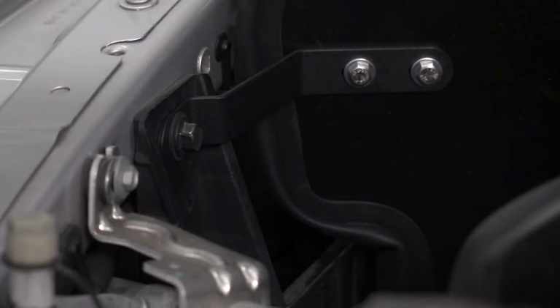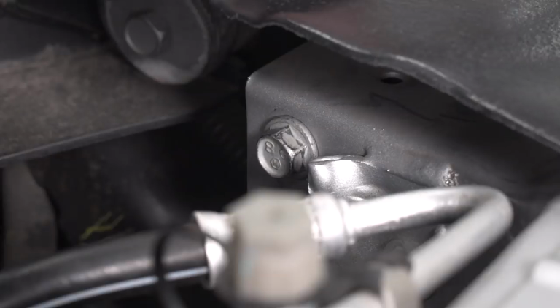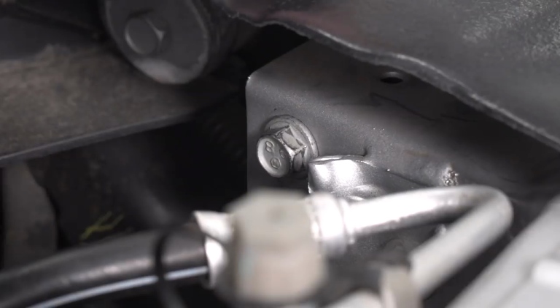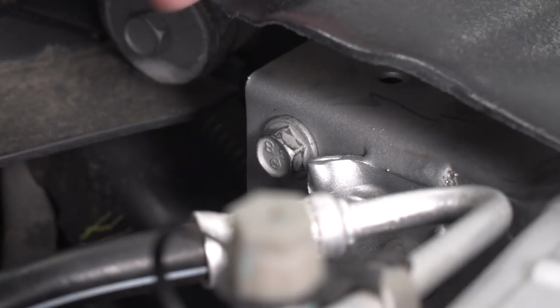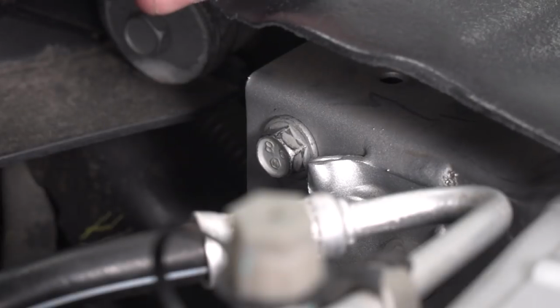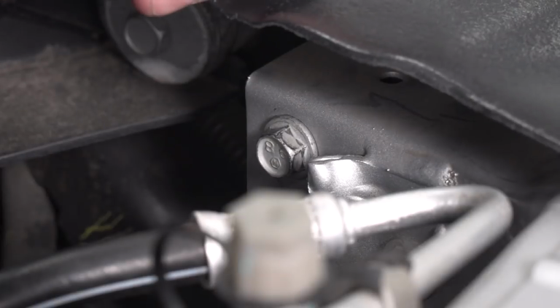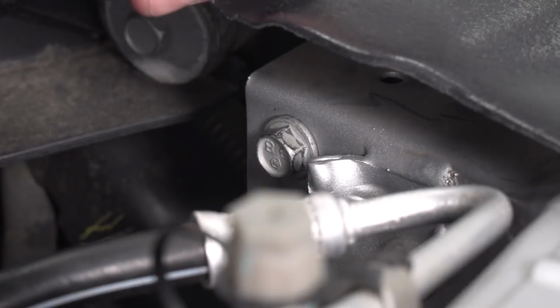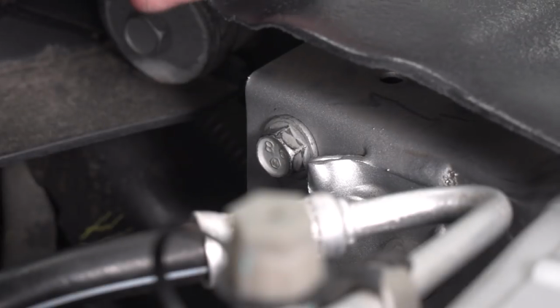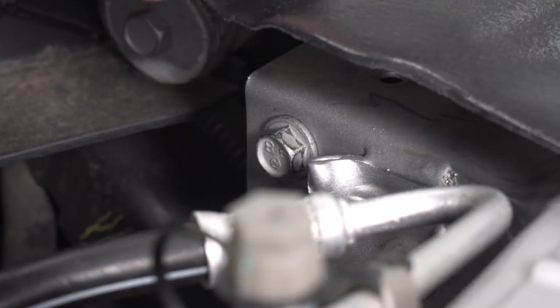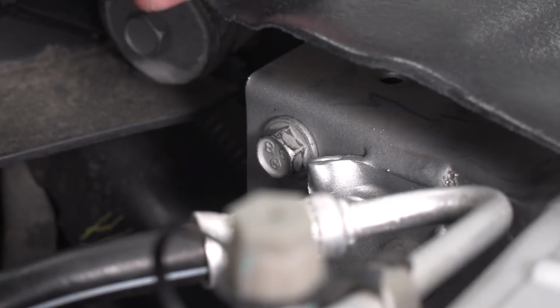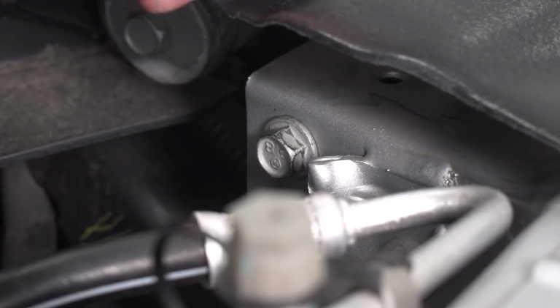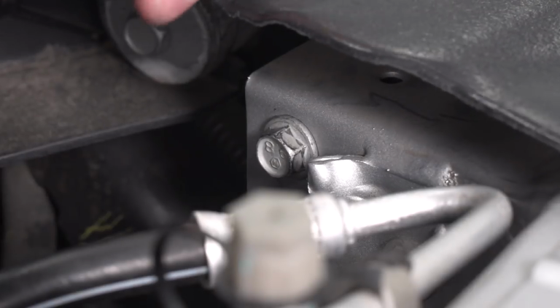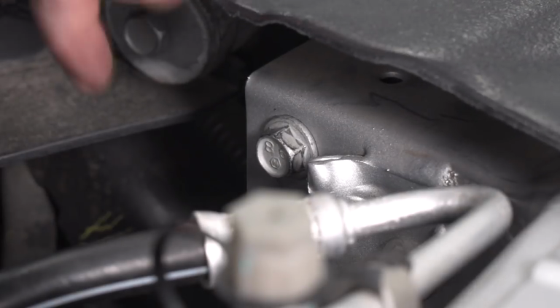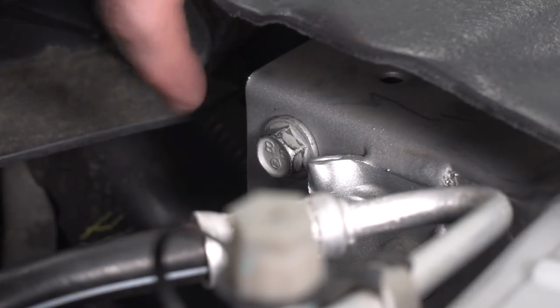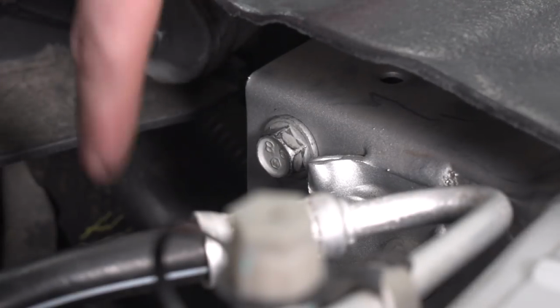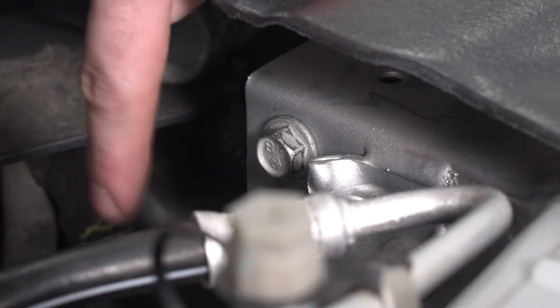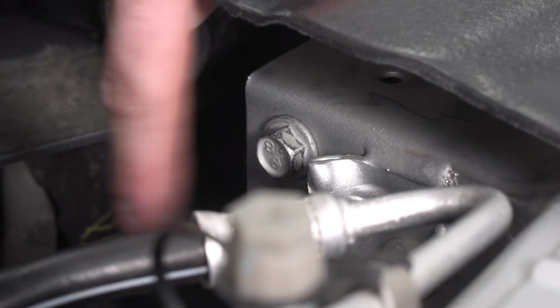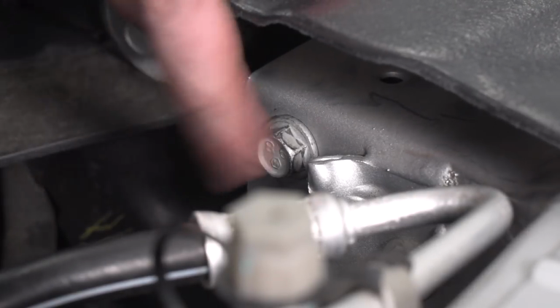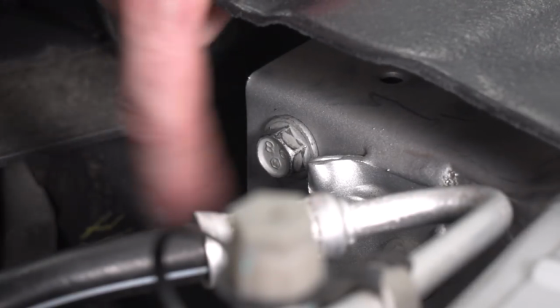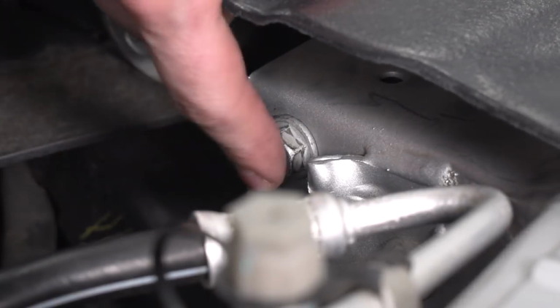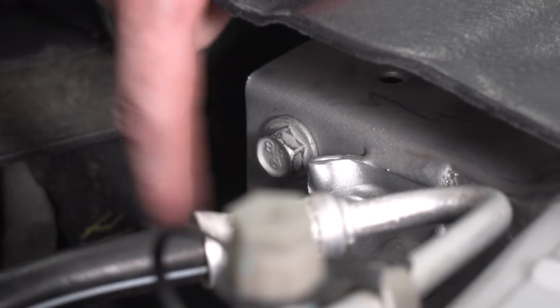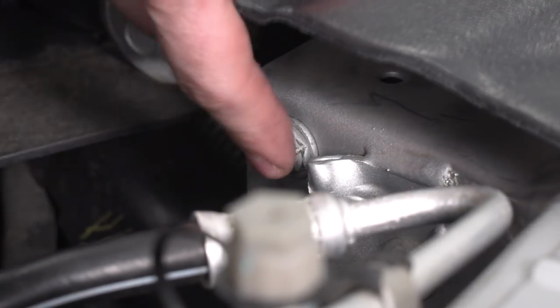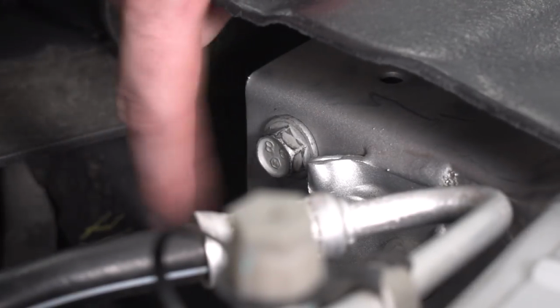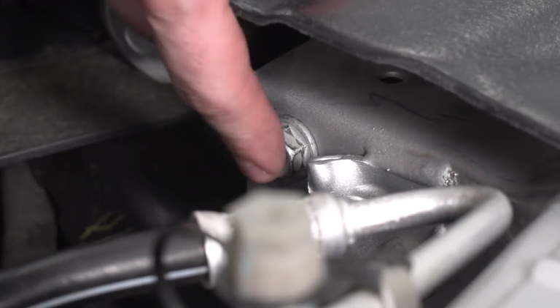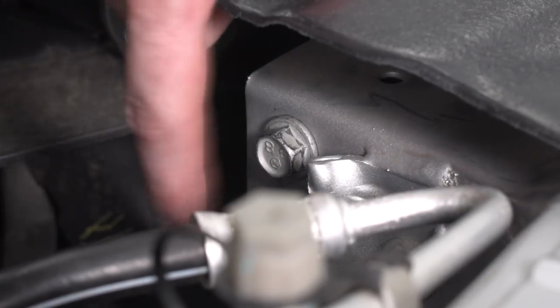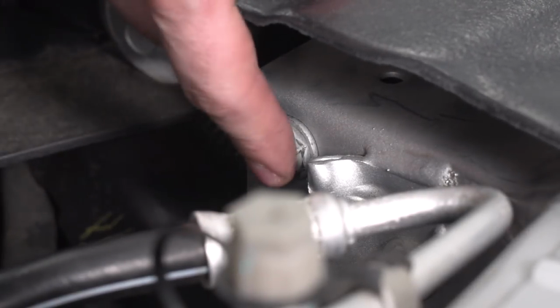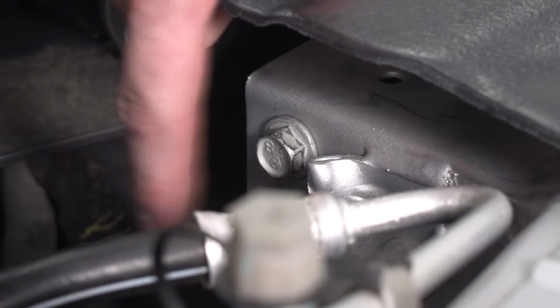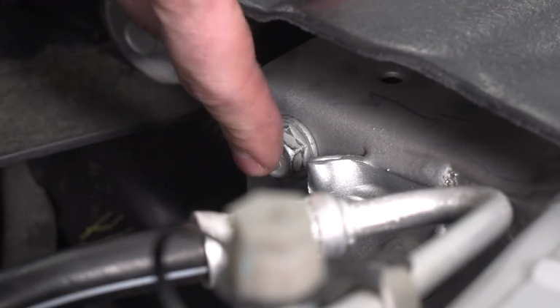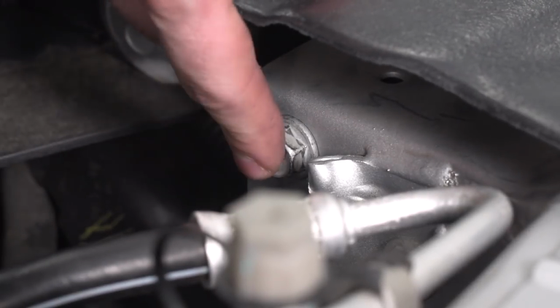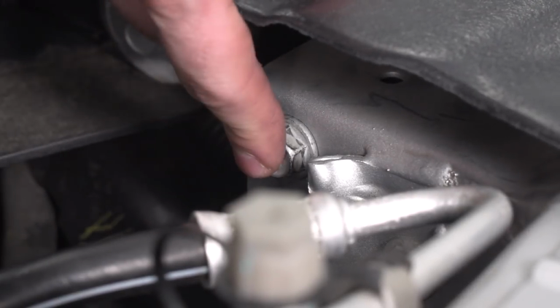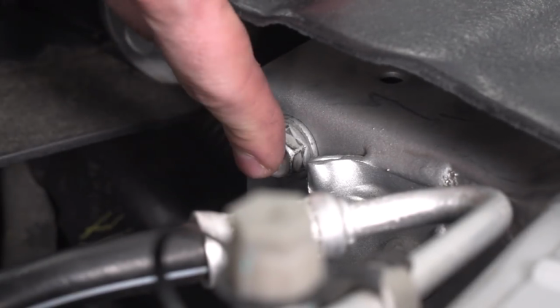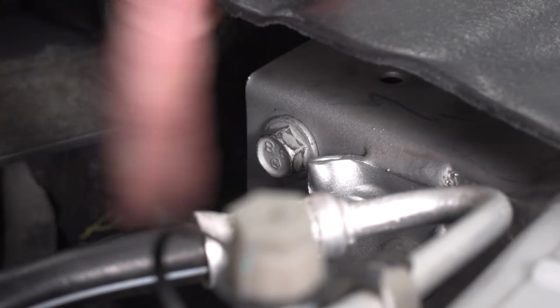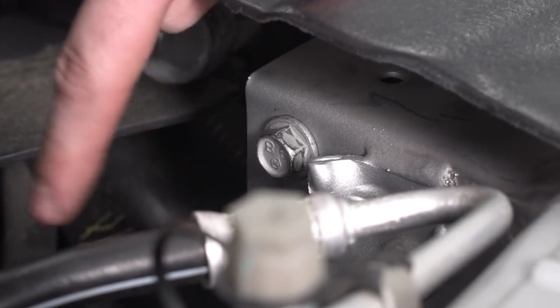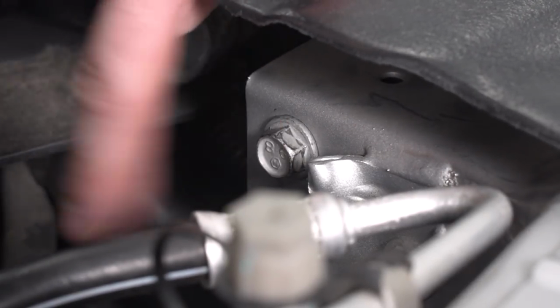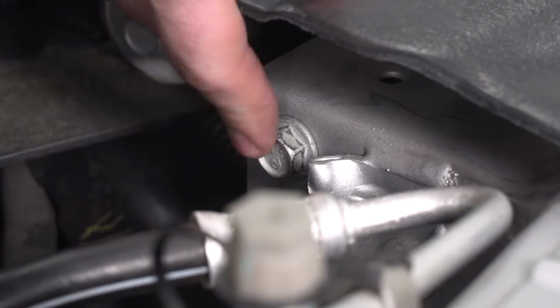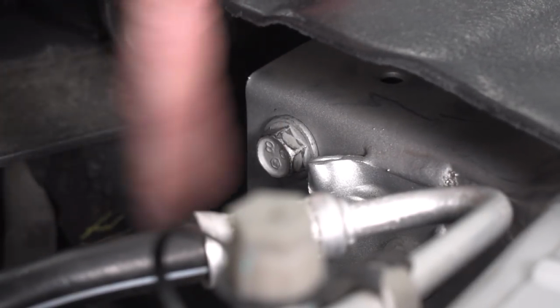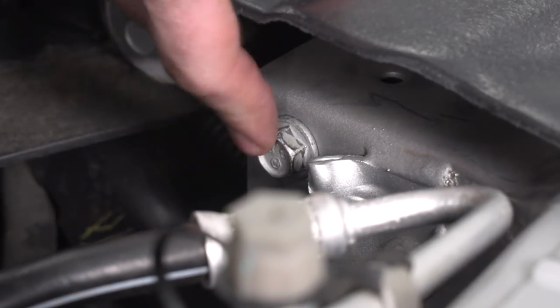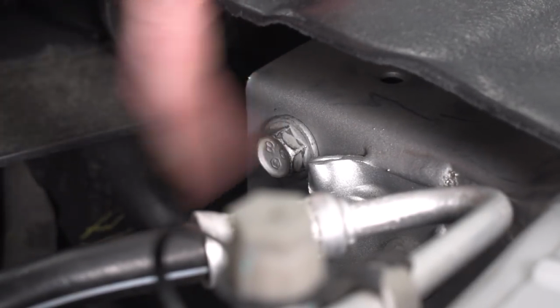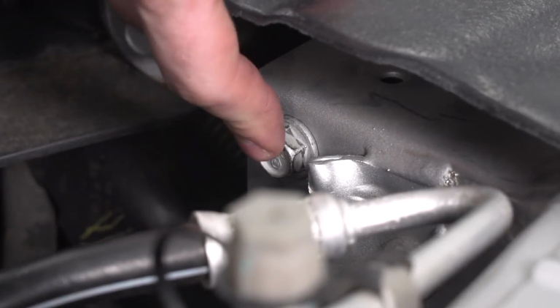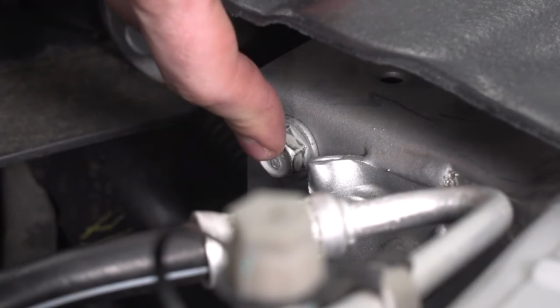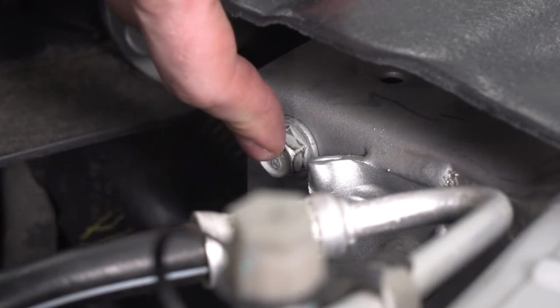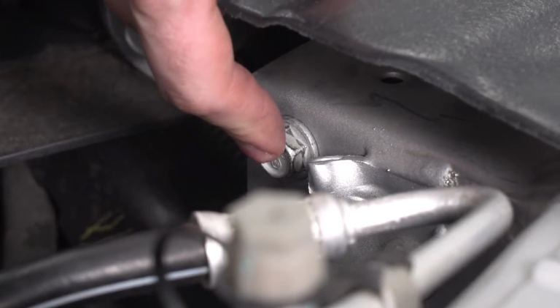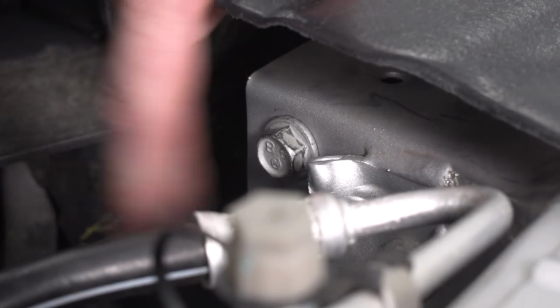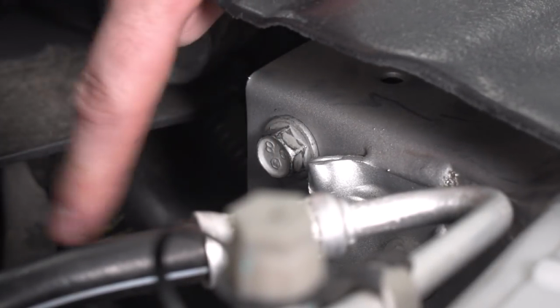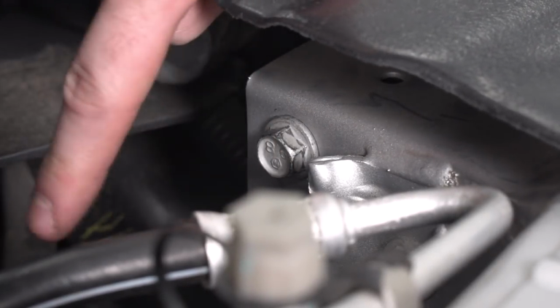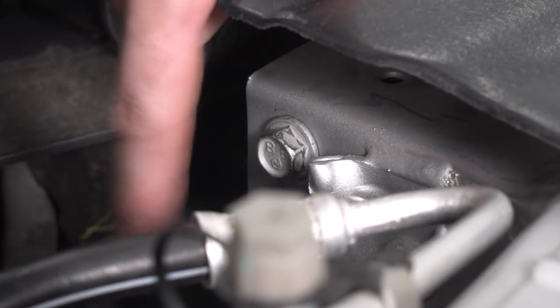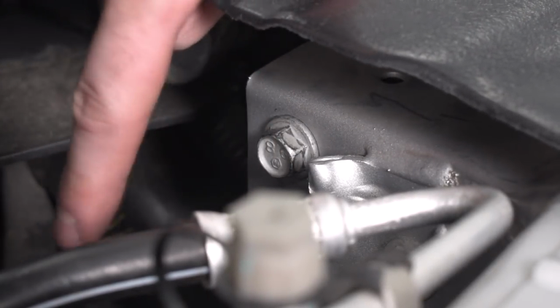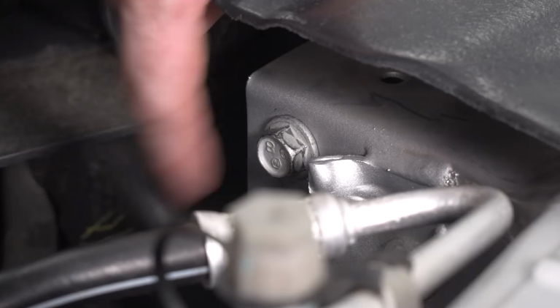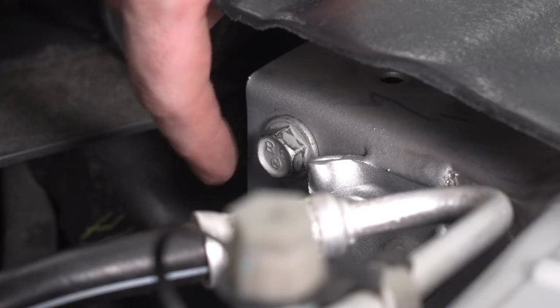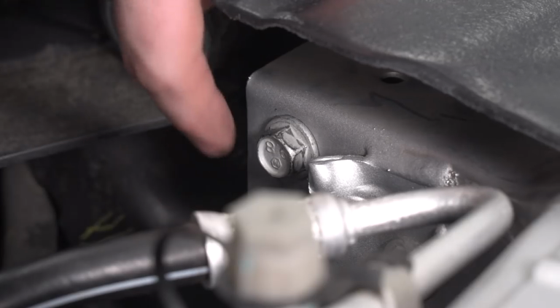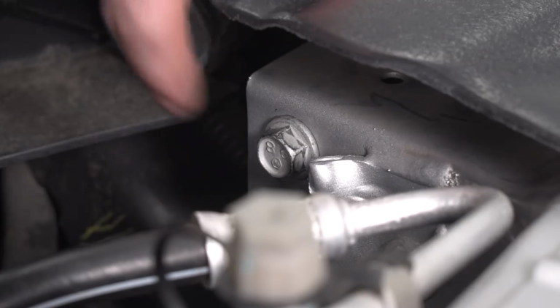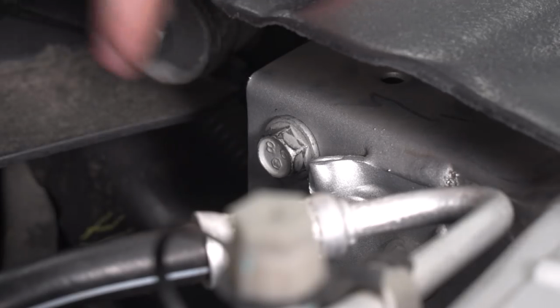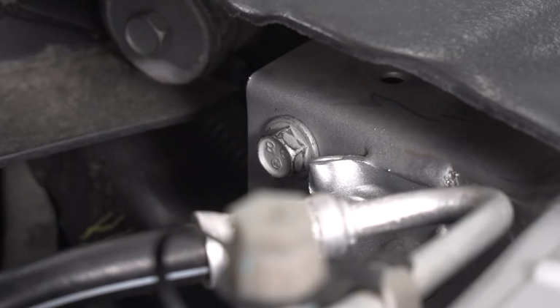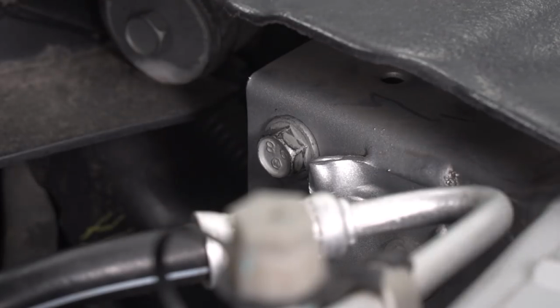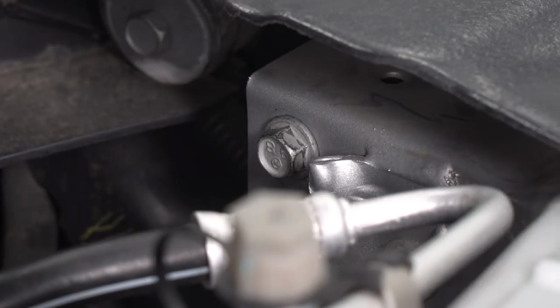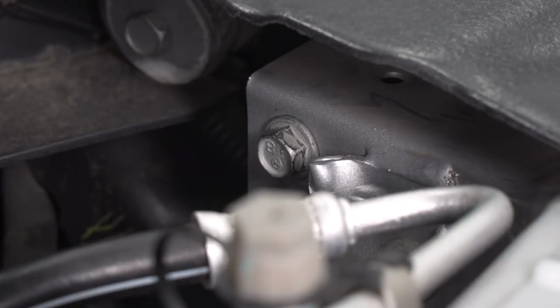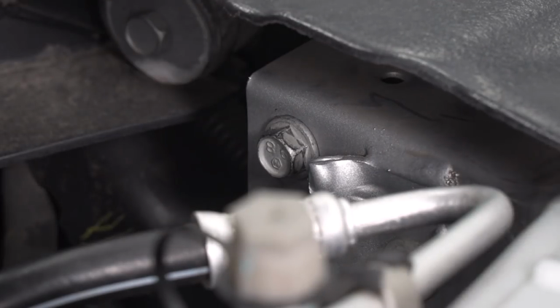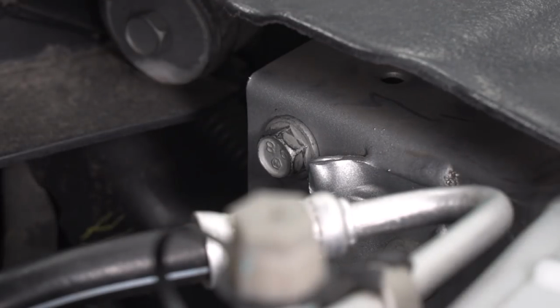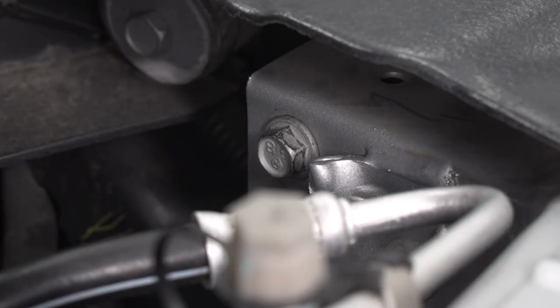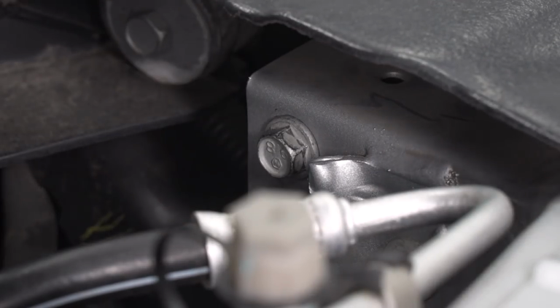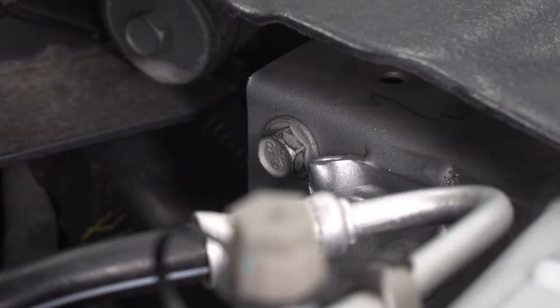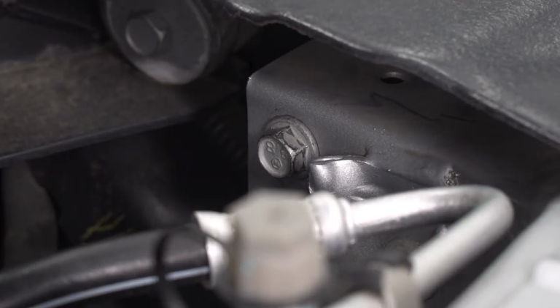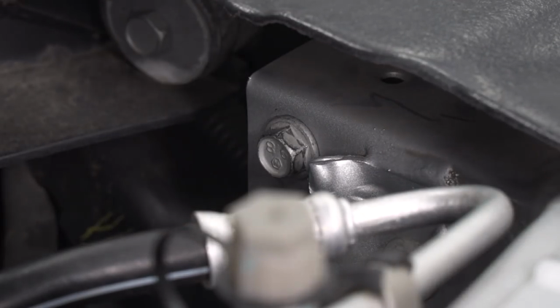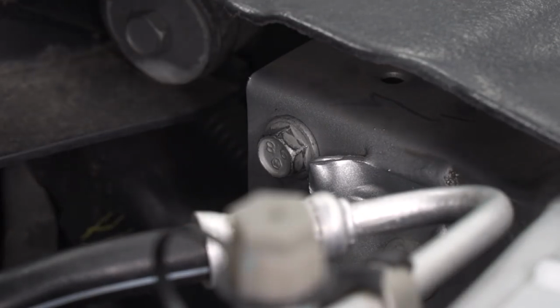The other bolt we're going to remove is a 13-millimeter hex bolt inside the inner fender. If you're using a power tool, it's helpful to have a swivel.